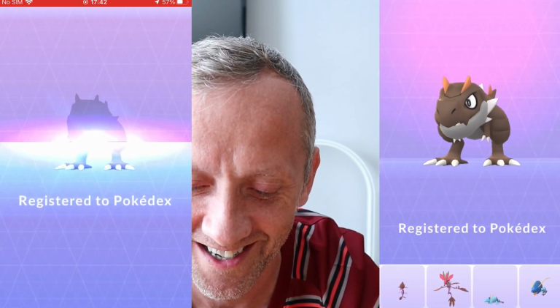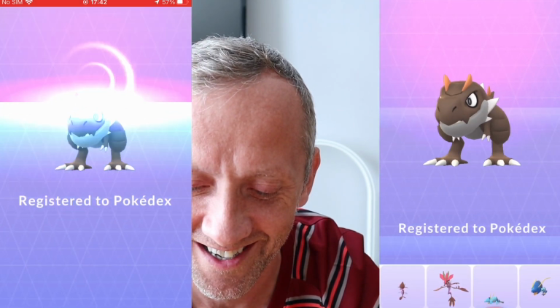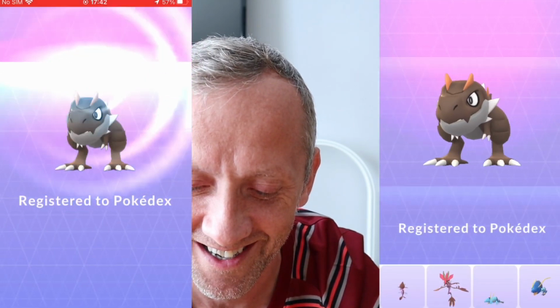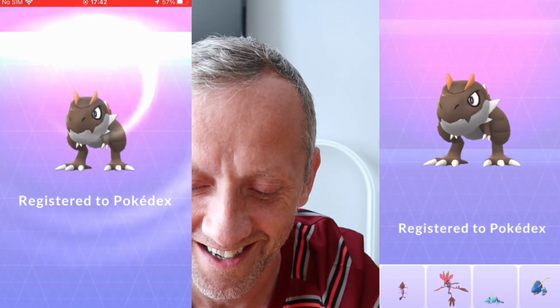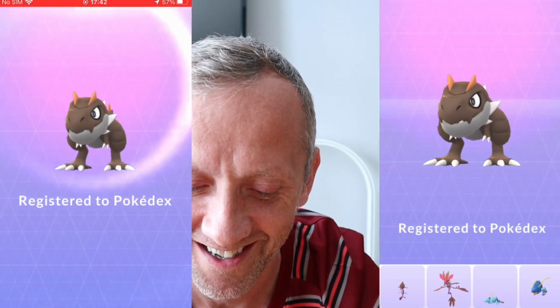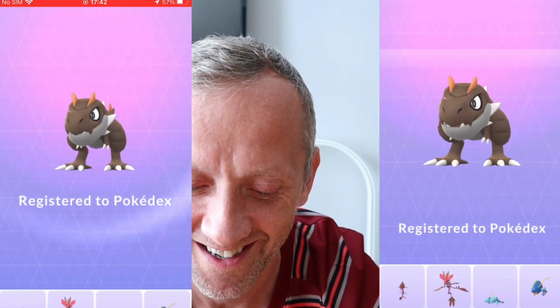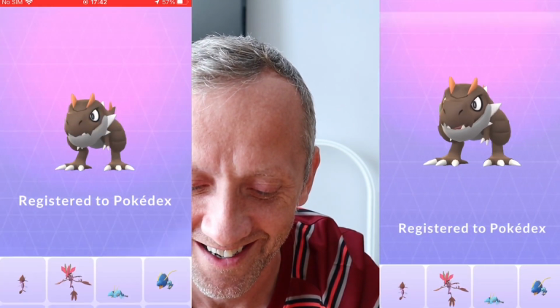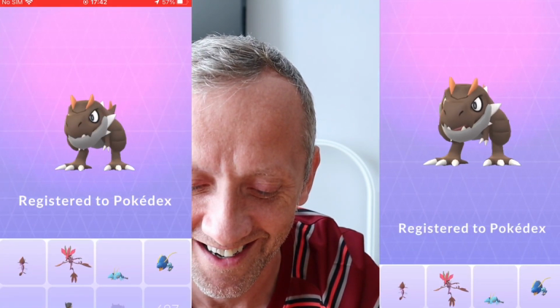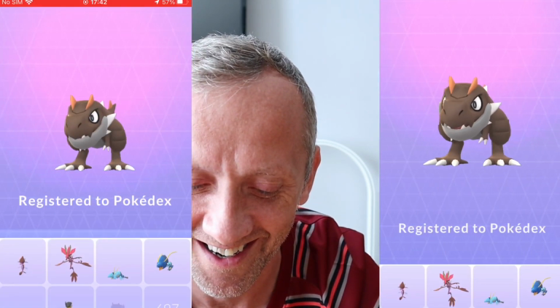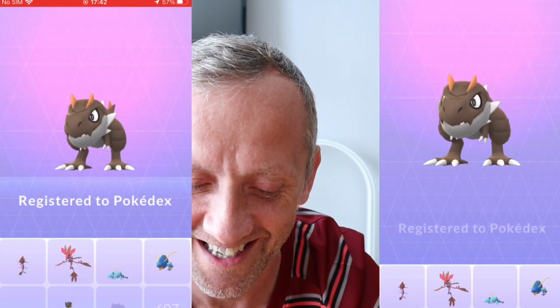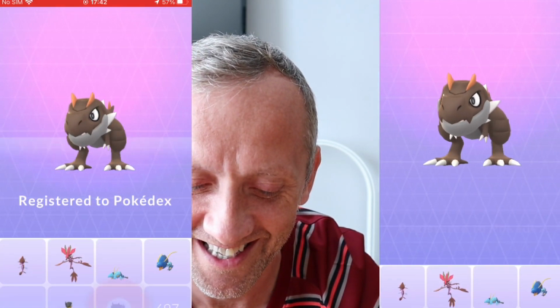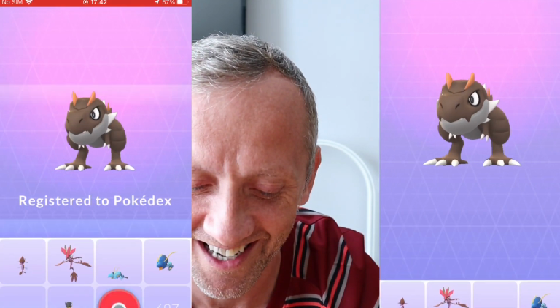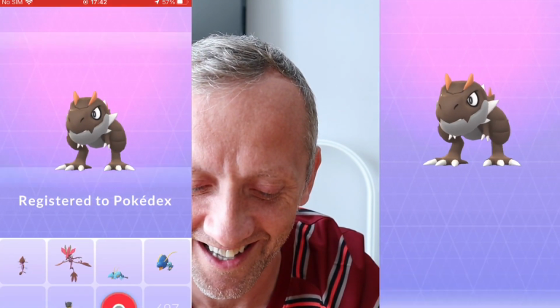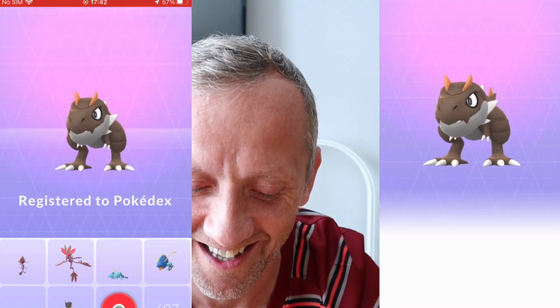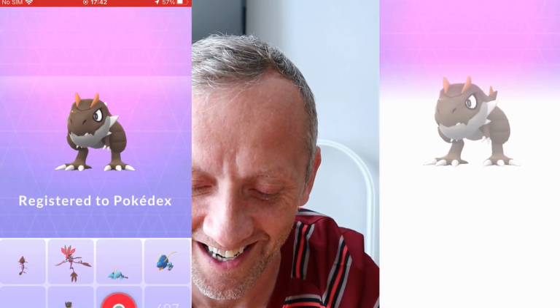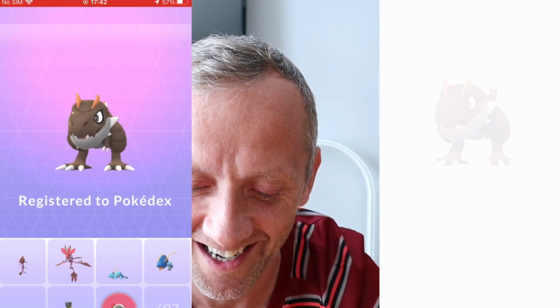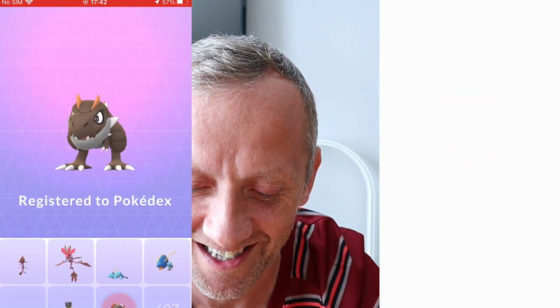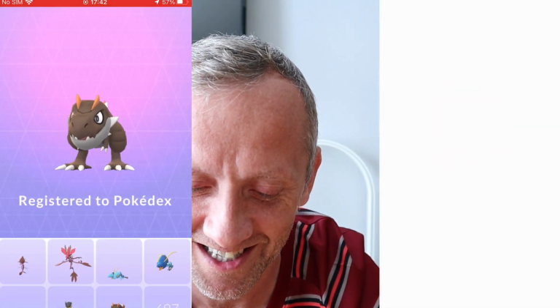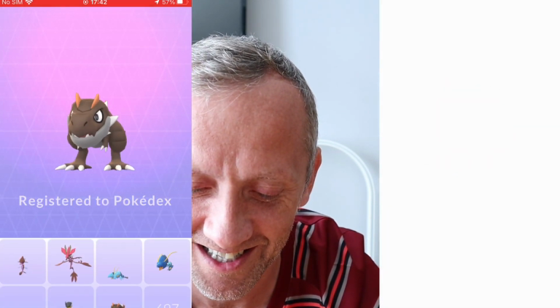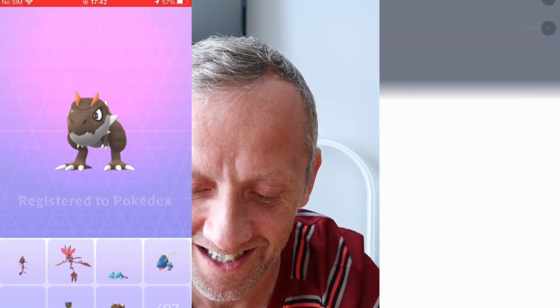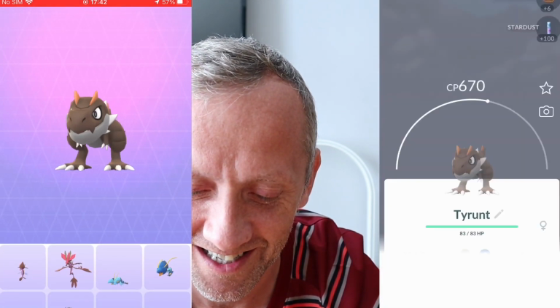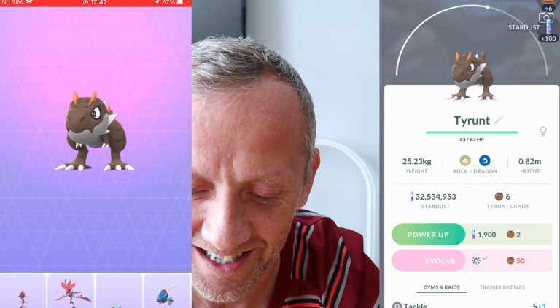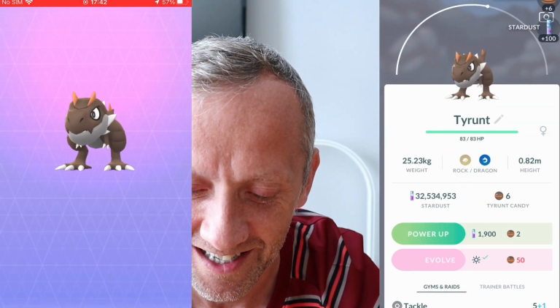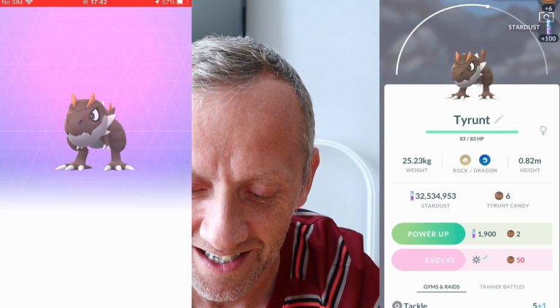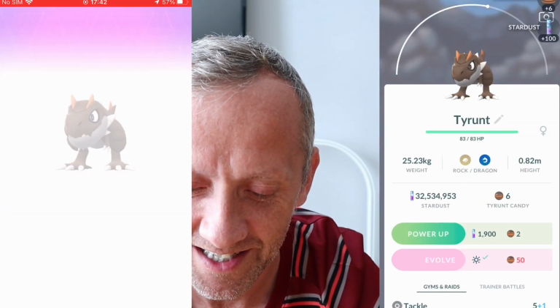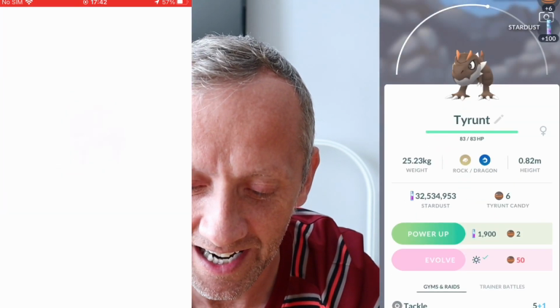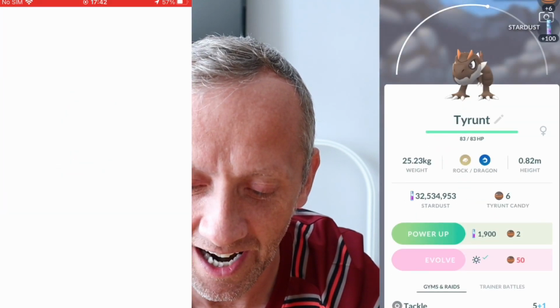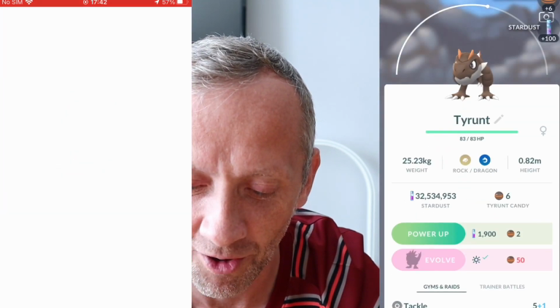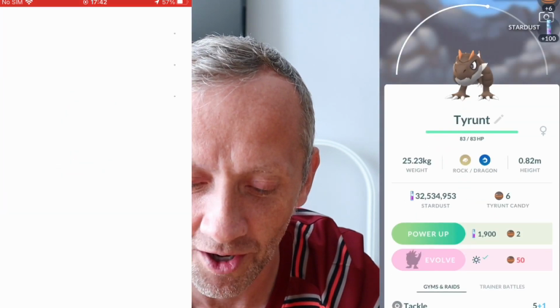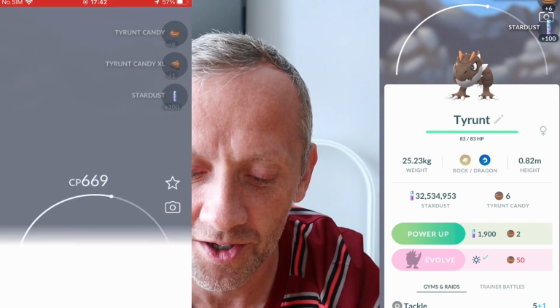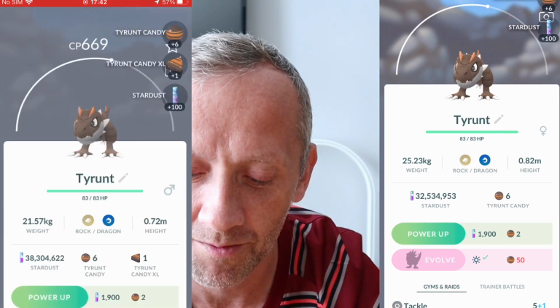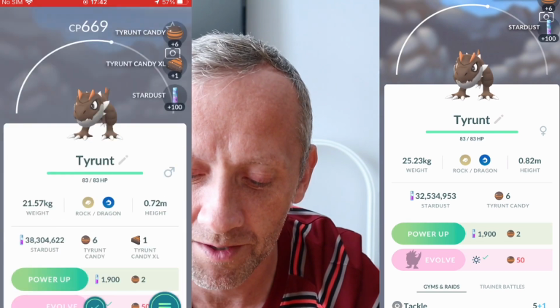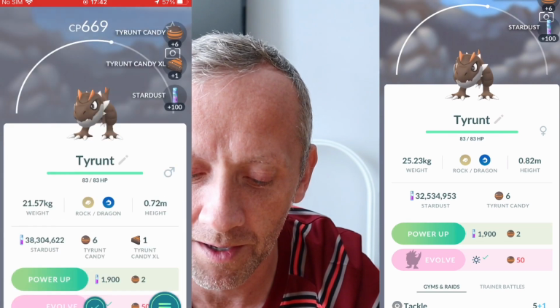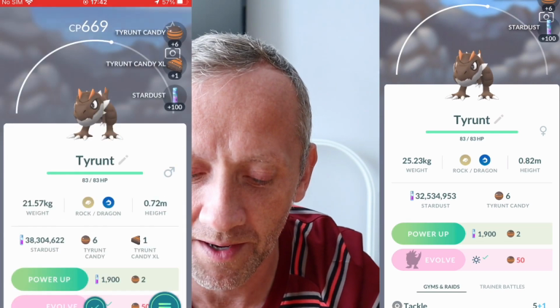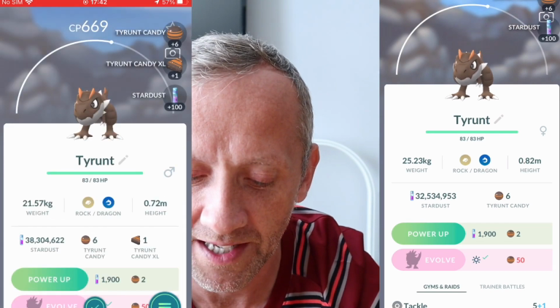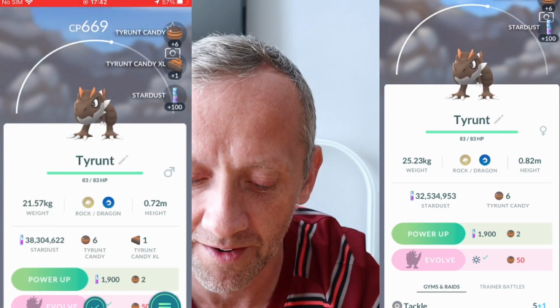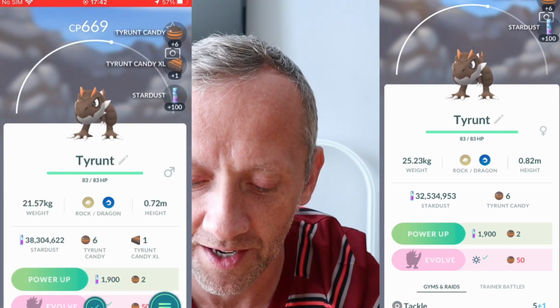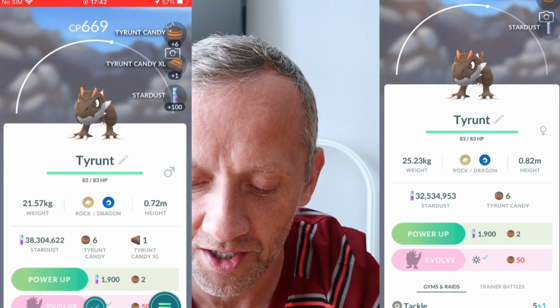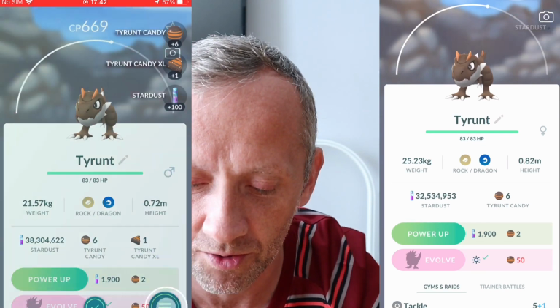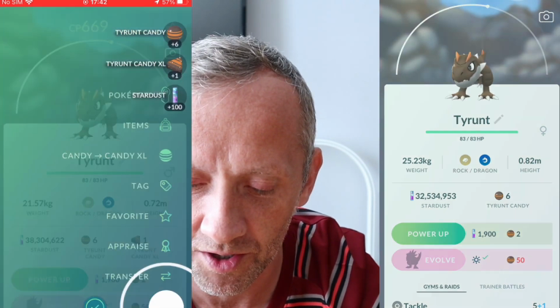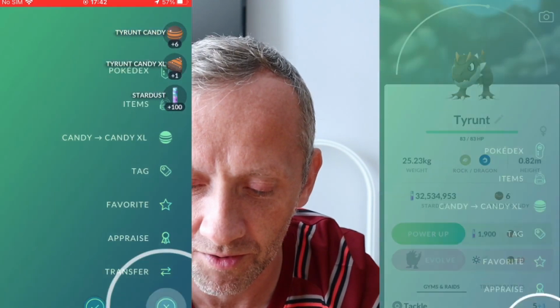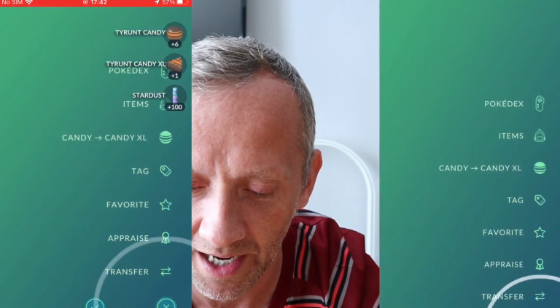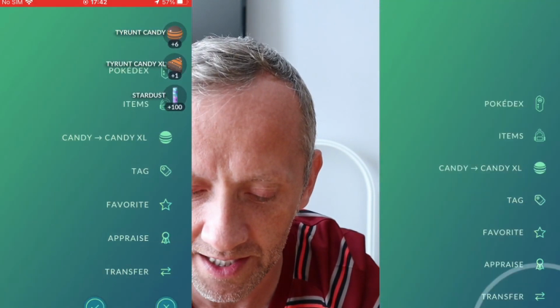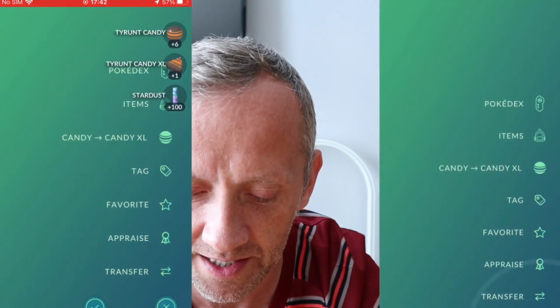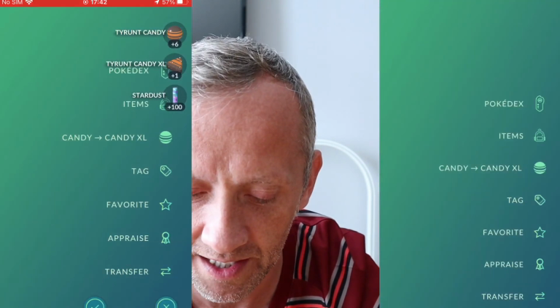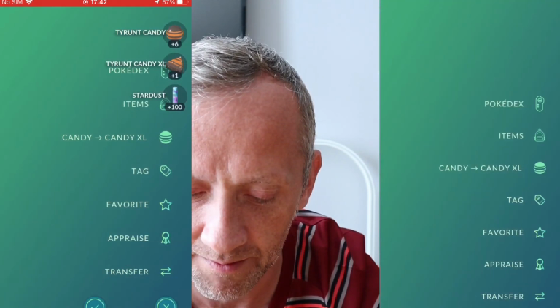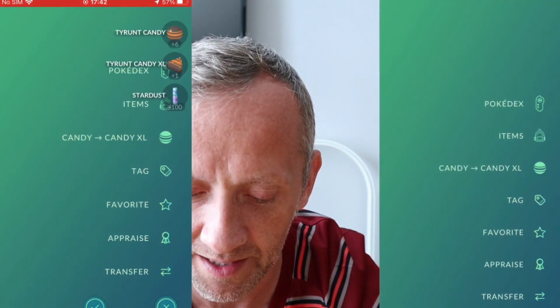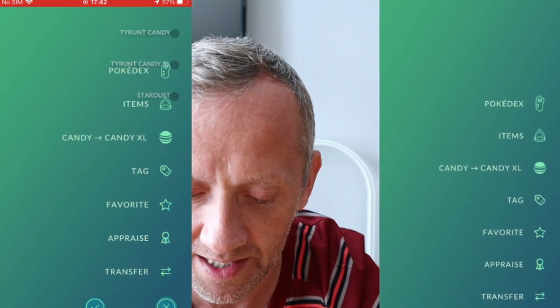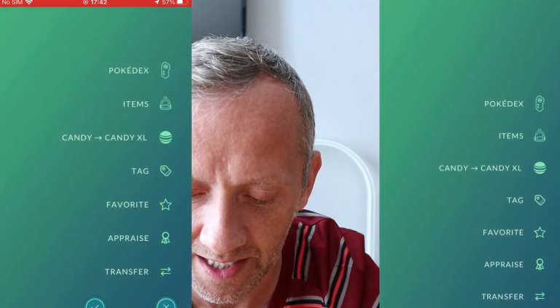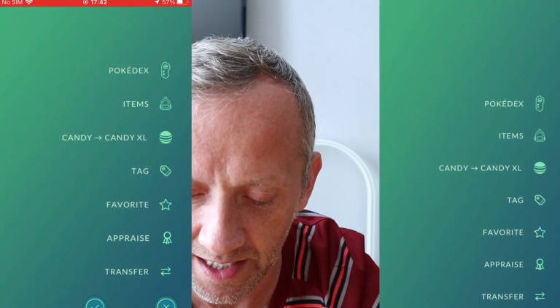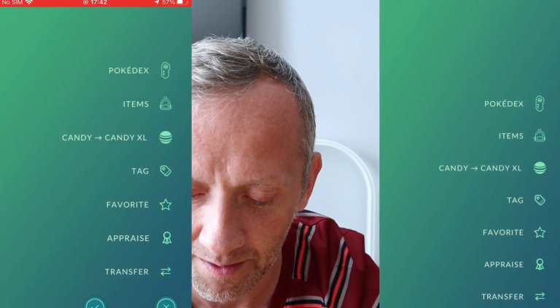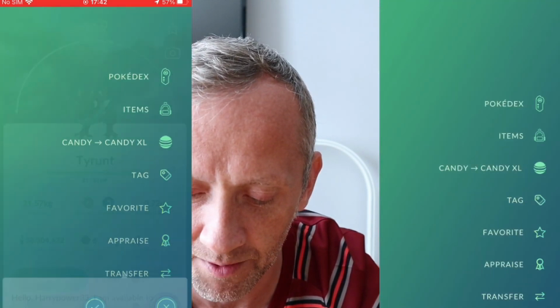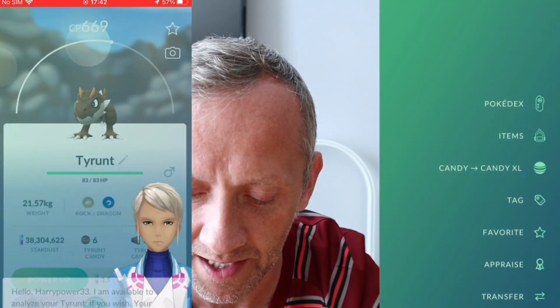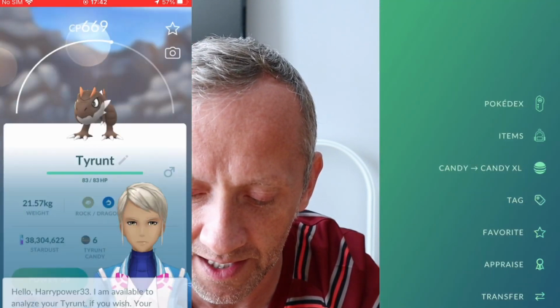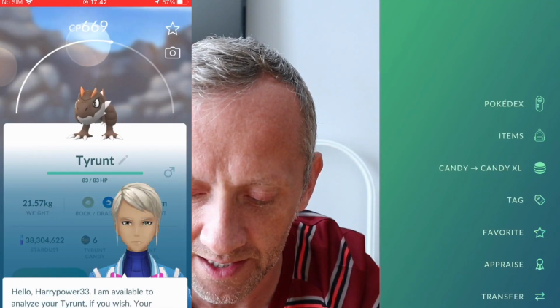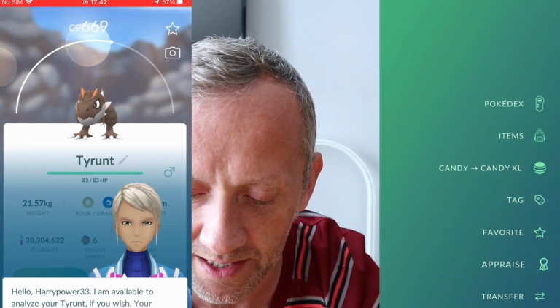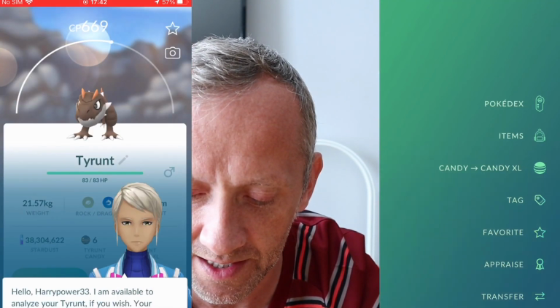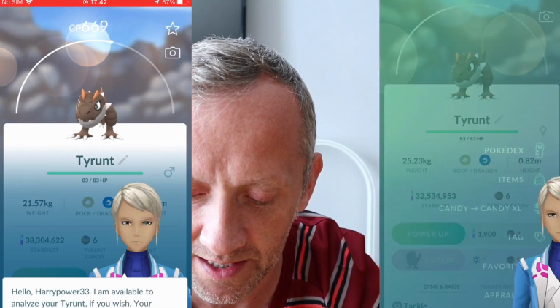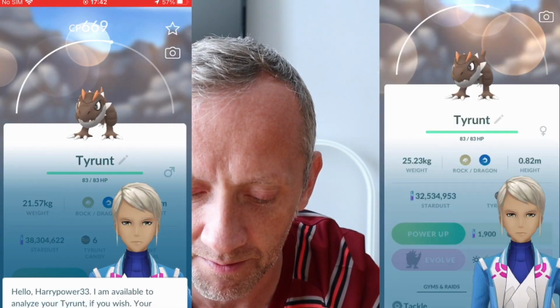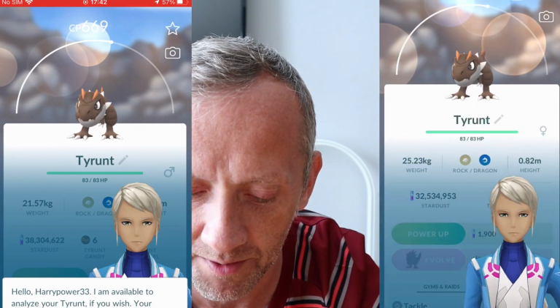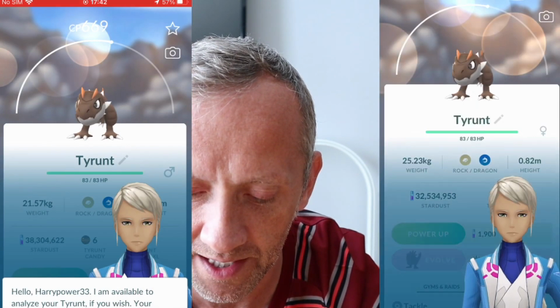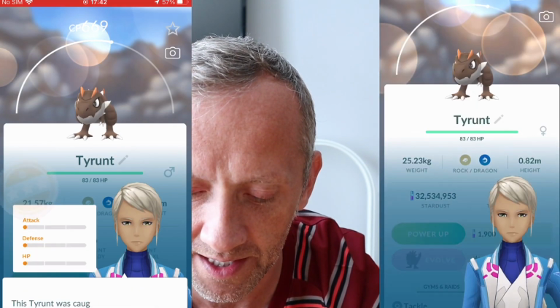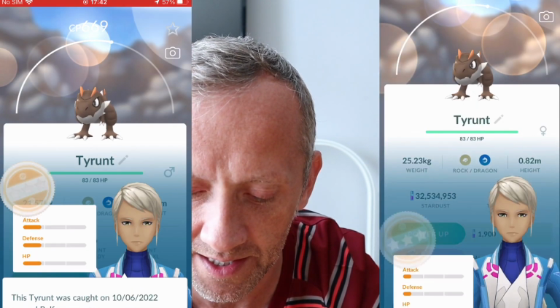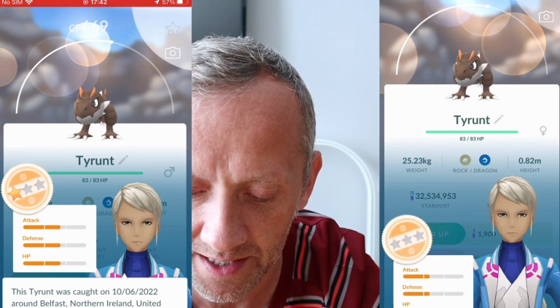Look at that — wee dinosaur! Nice class. Tyrantia — it must be a wee Tyrannosaurus Rex. Now let me see... Appraise, appraise.